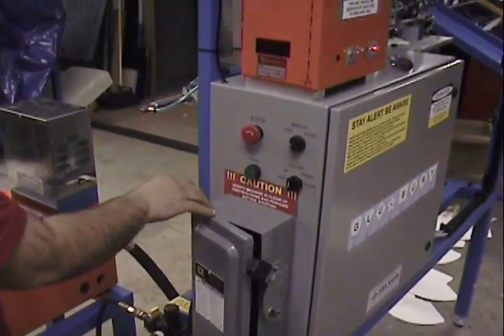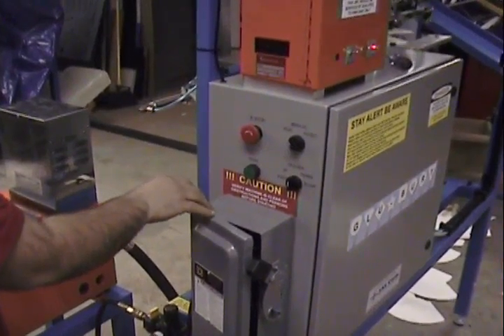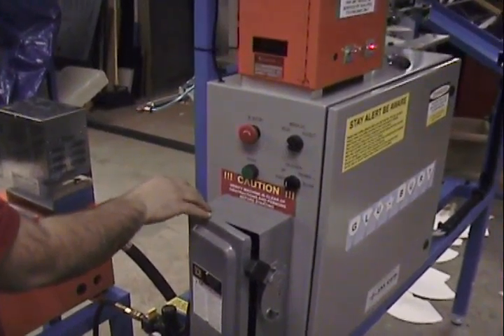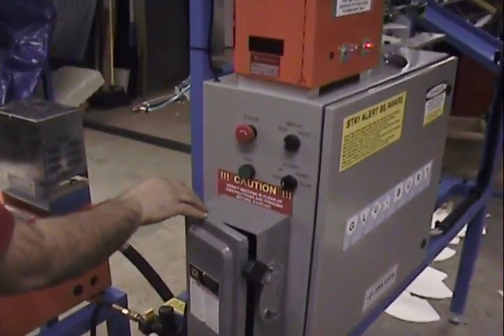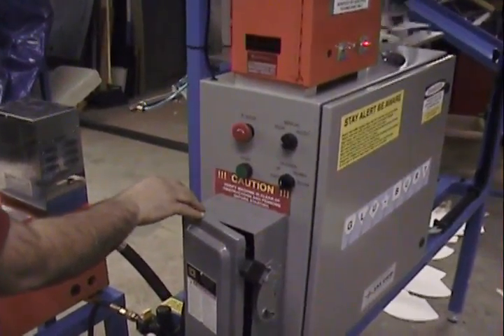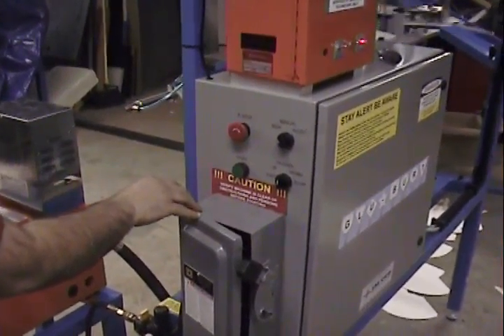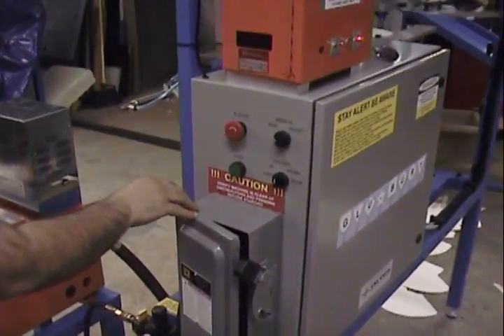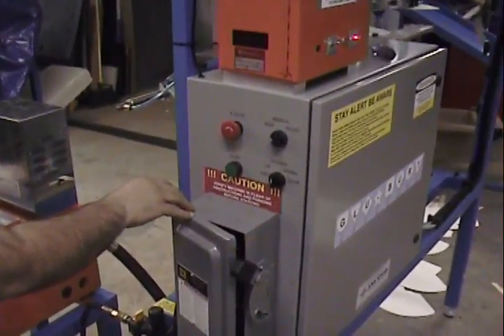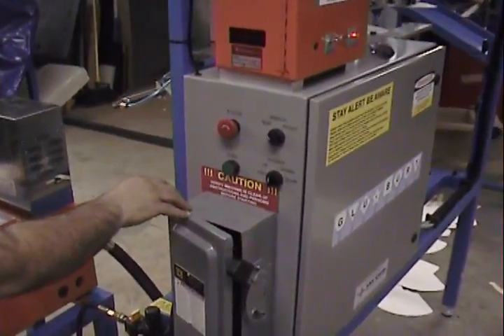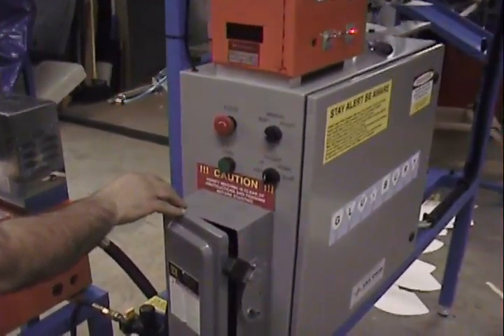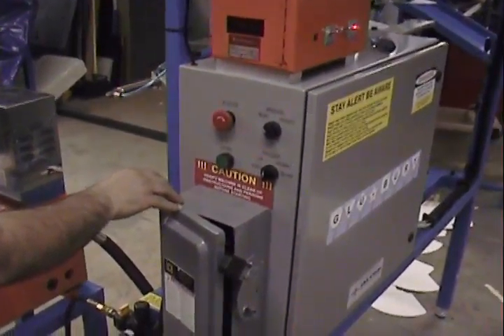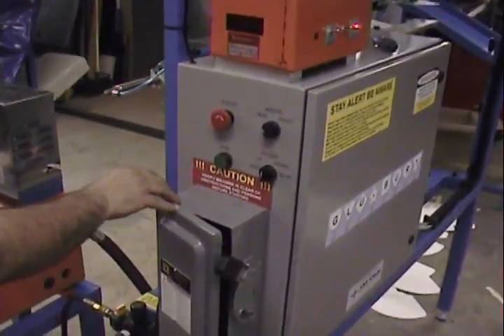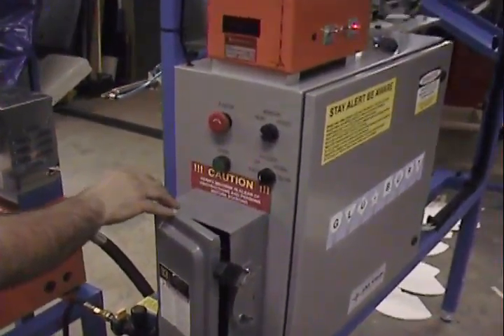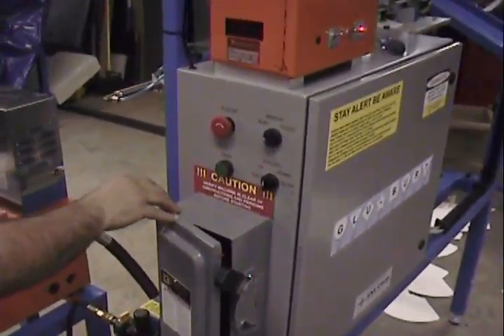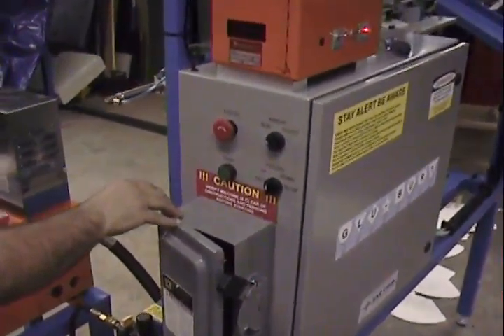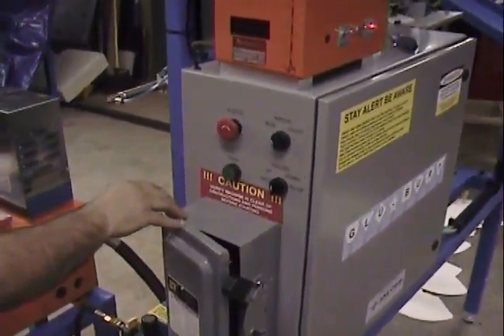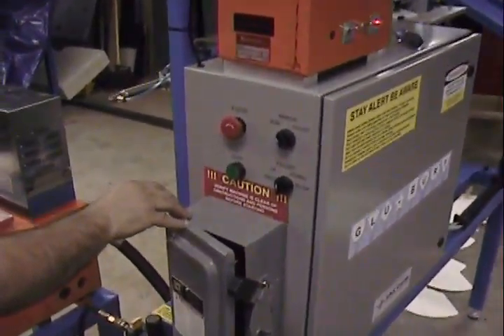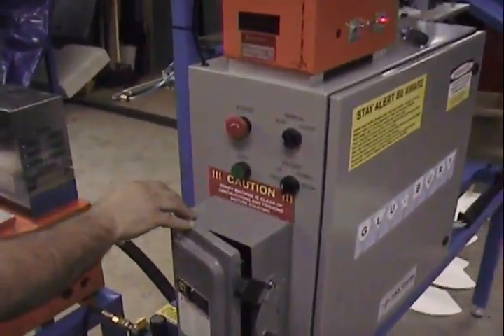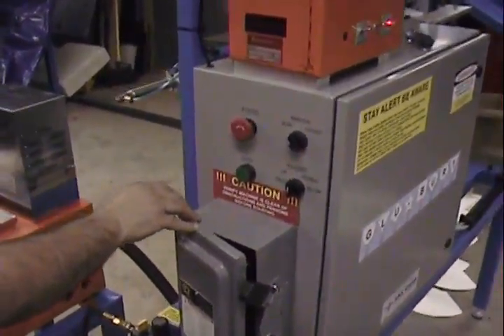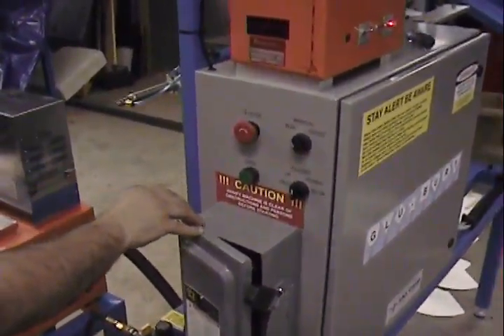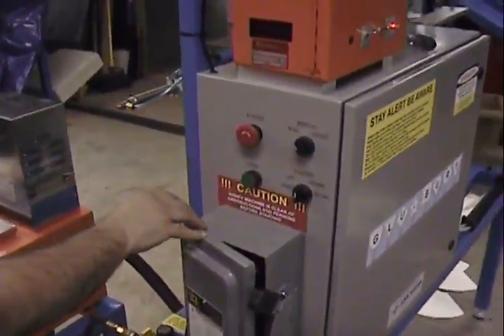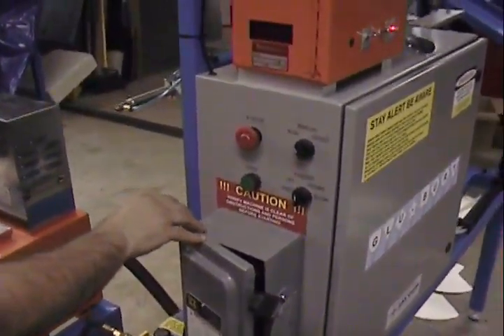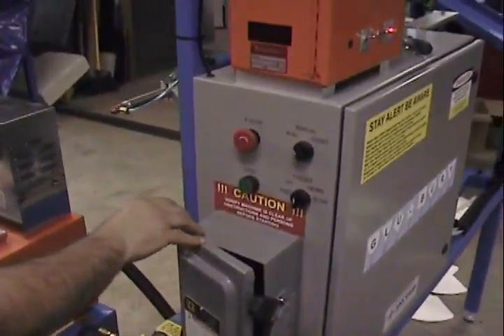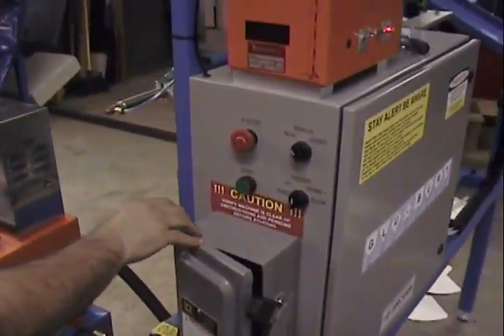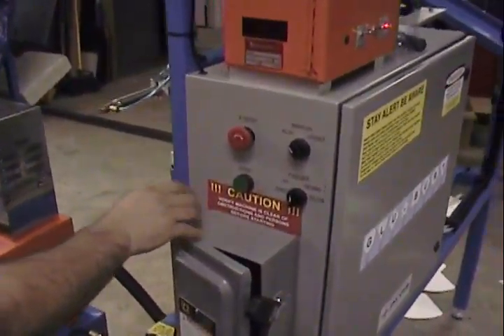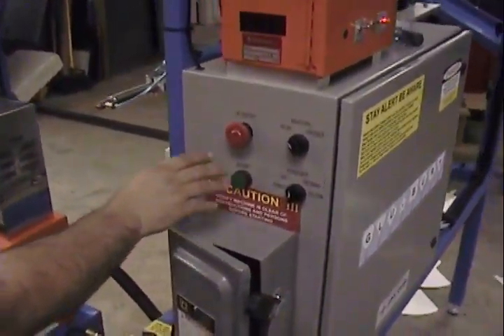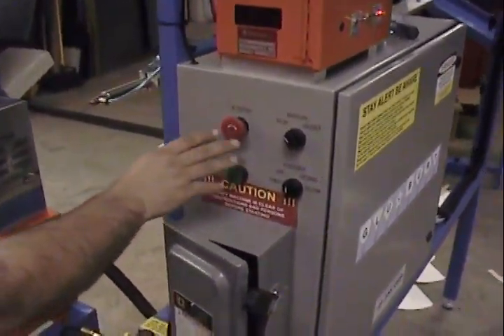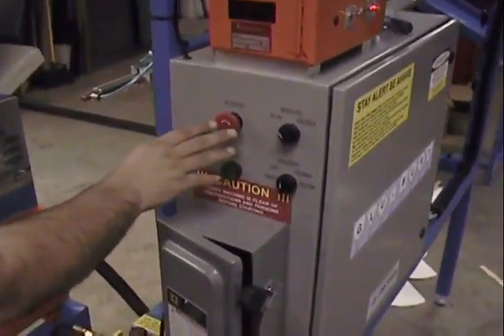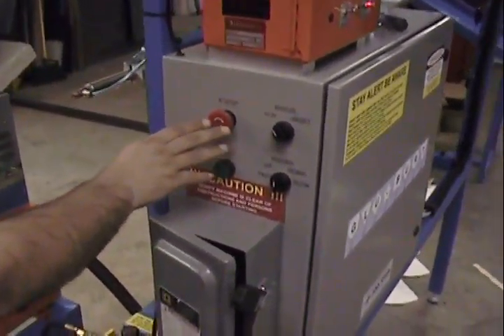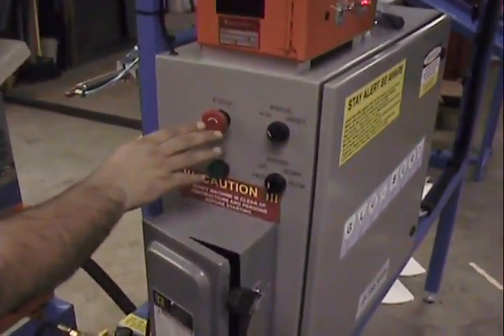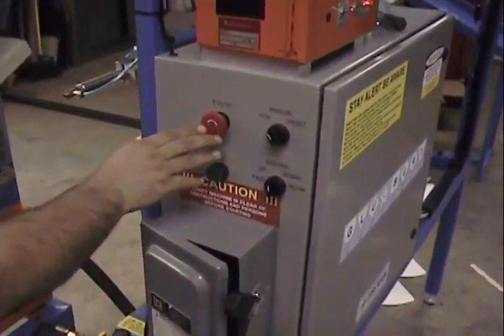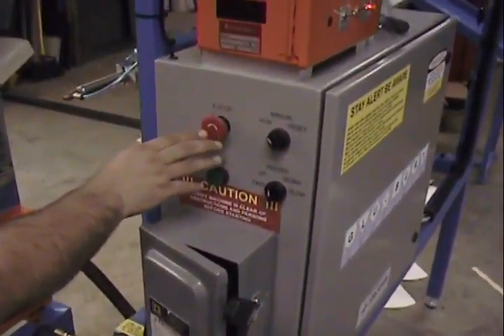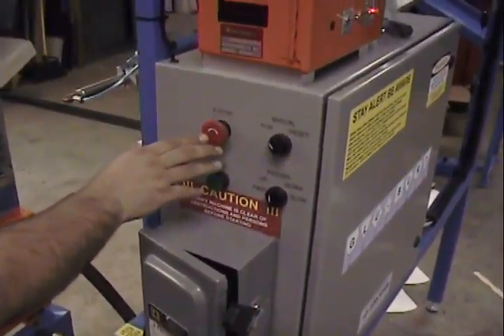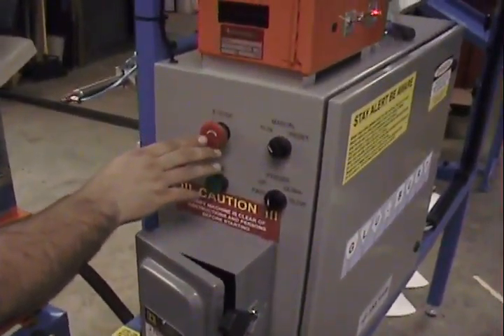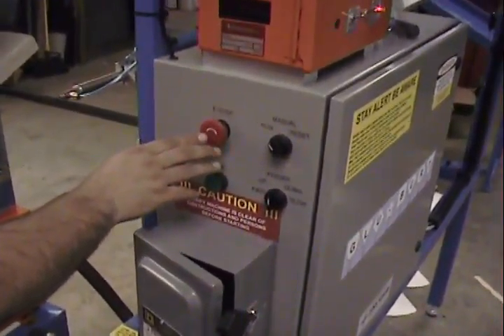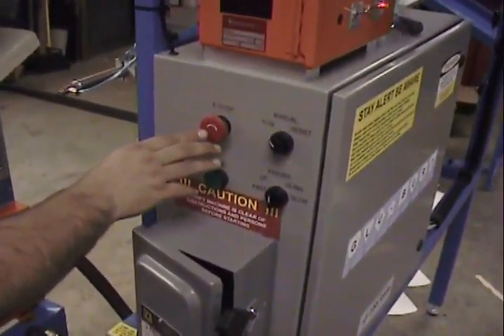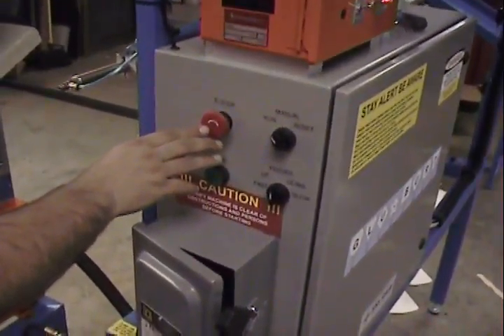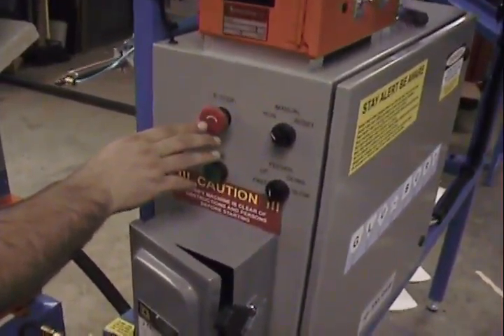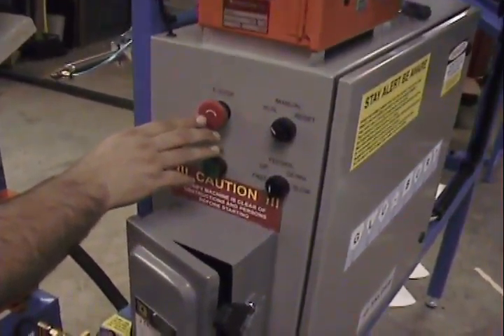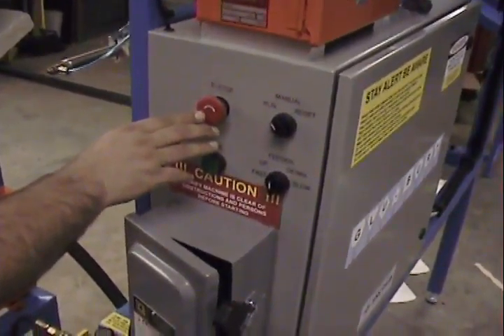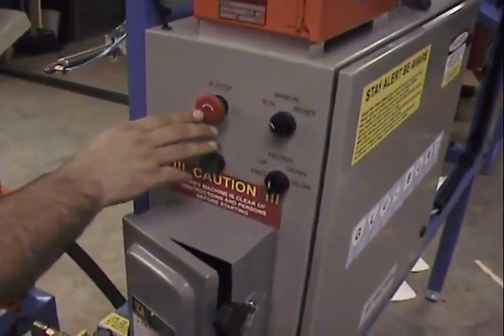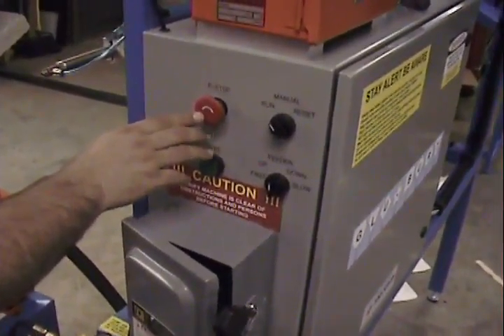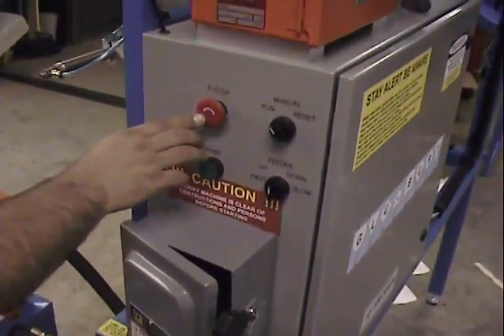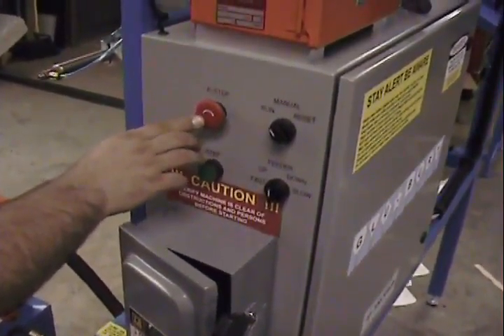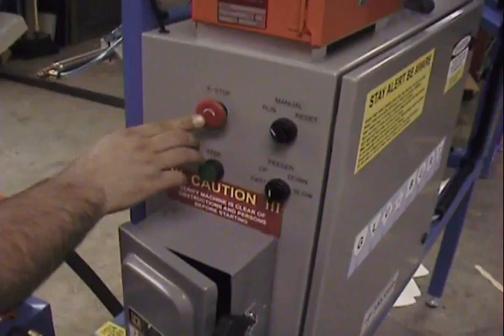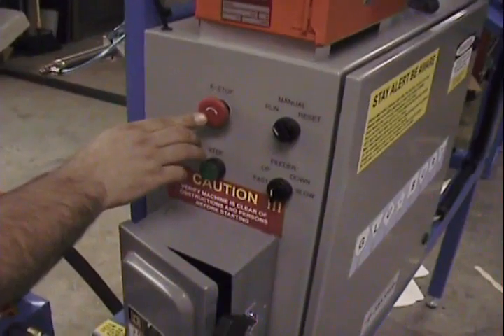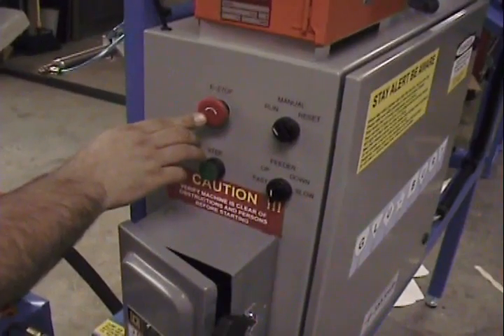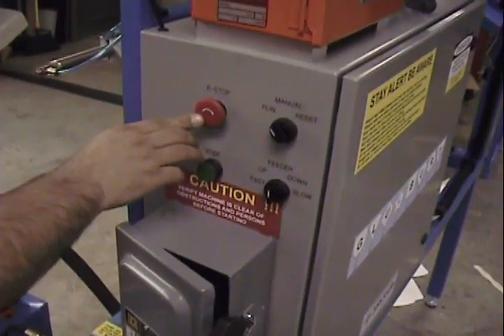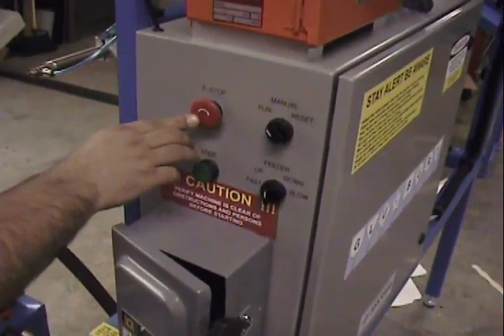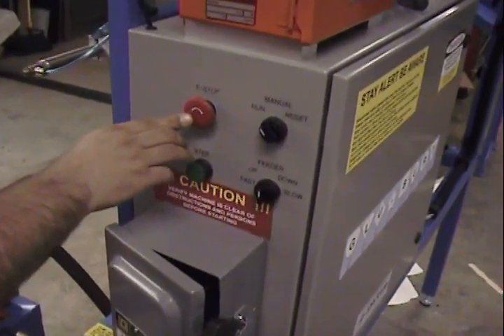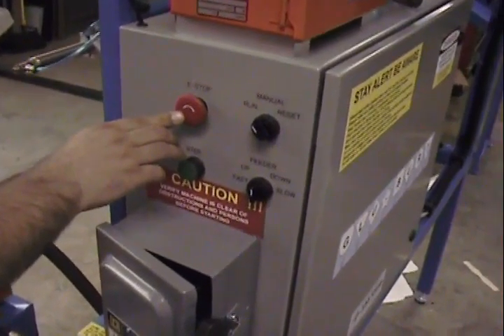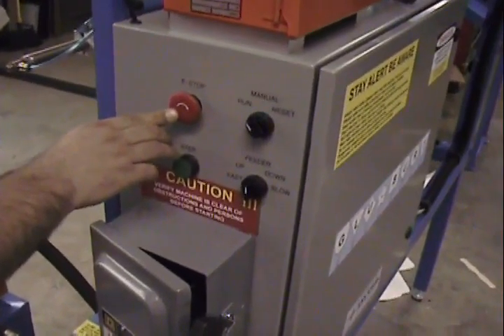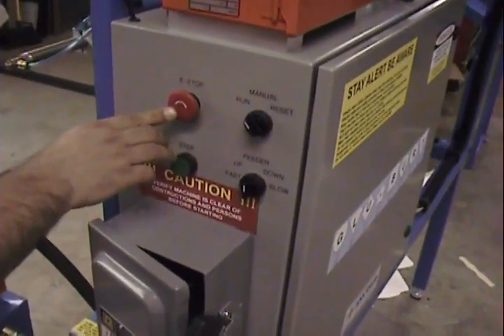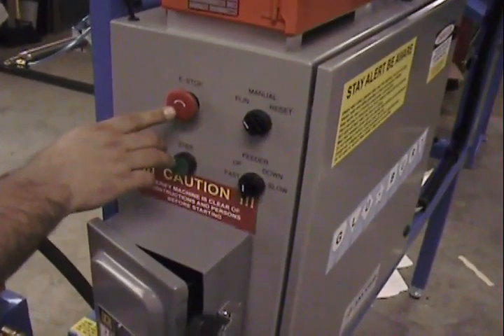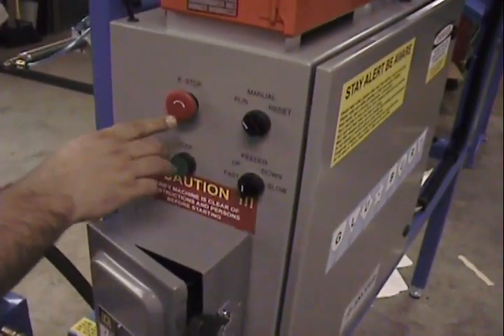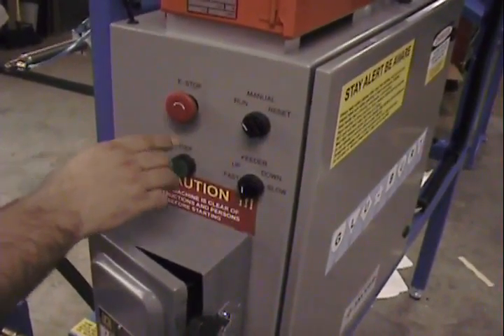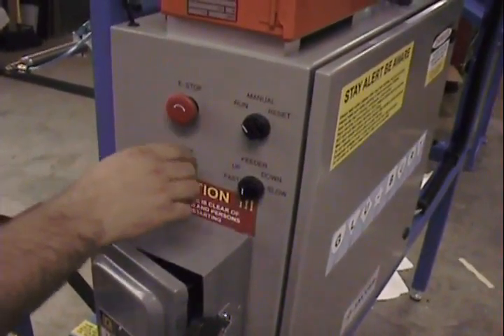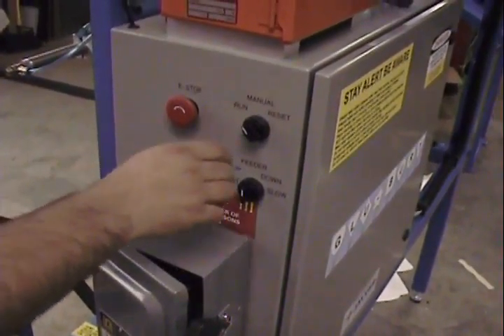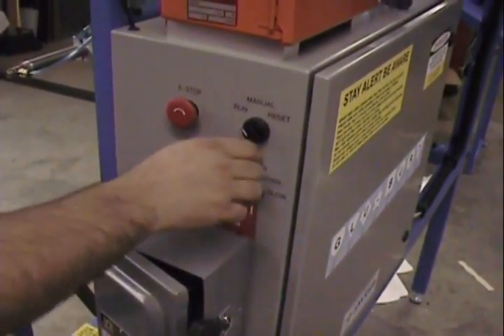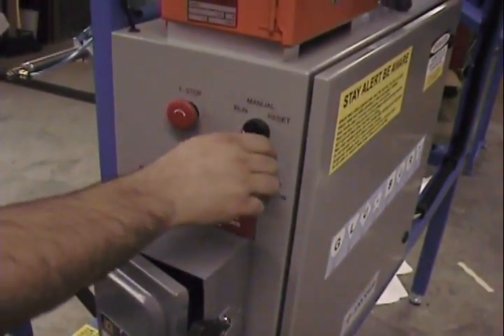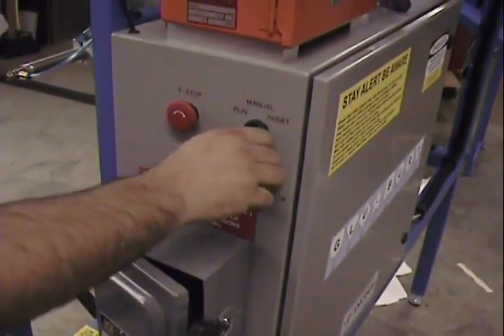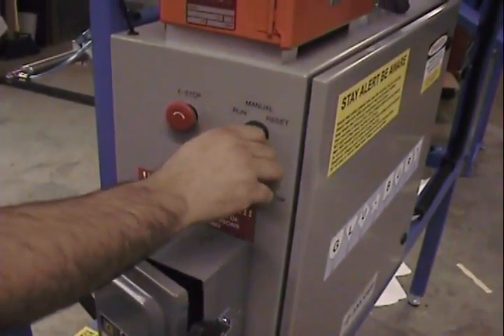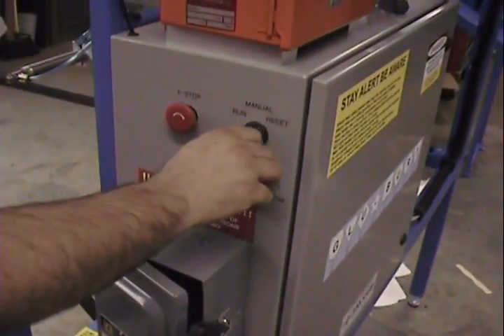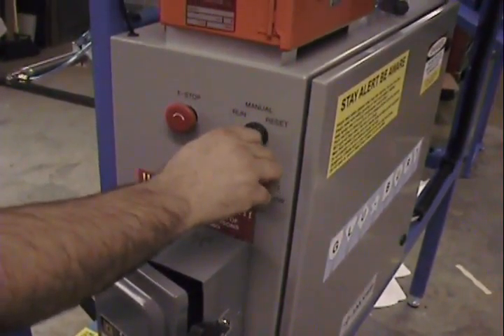This video will show you how to shut down the bluebird at the end of the day for production. First we hit e-stop, then we put the machine back into manual.